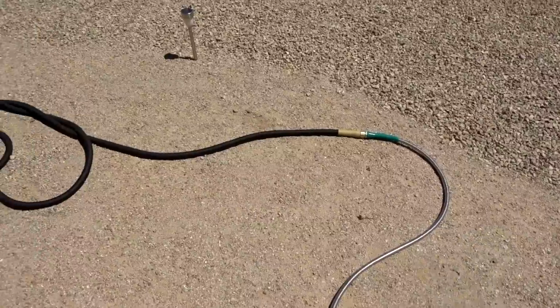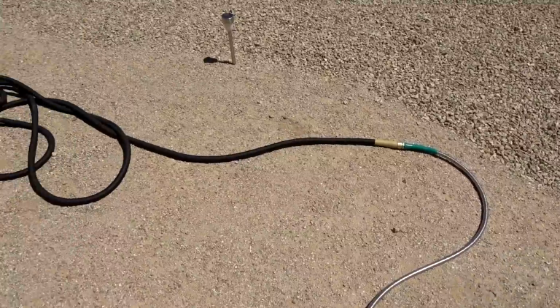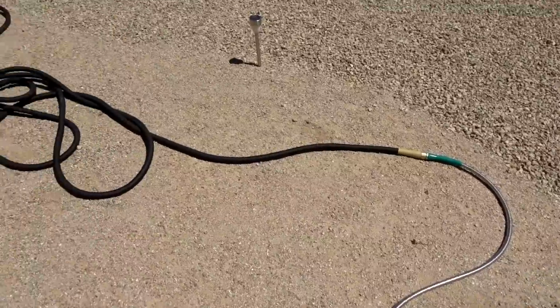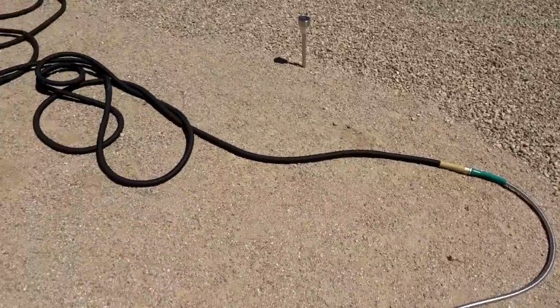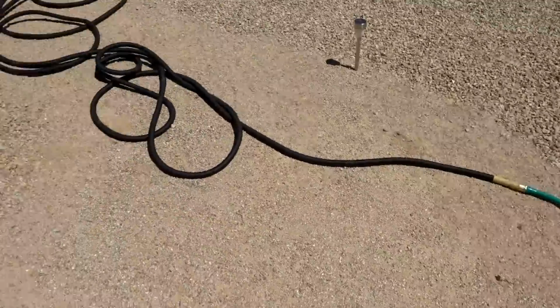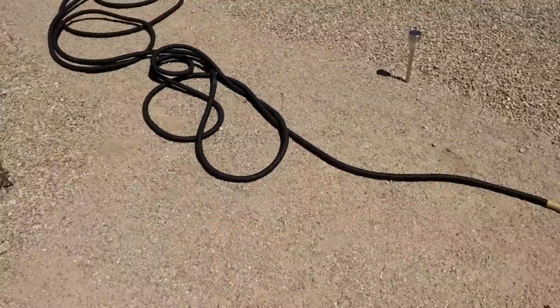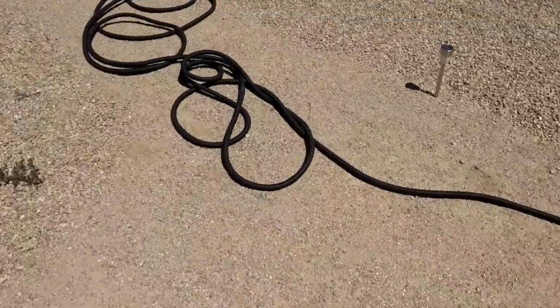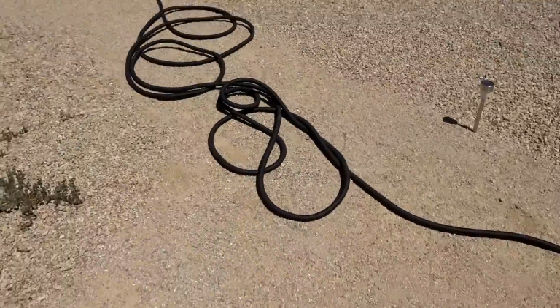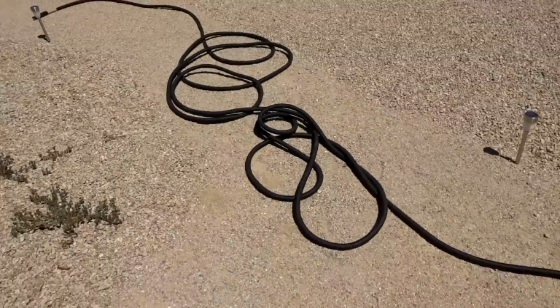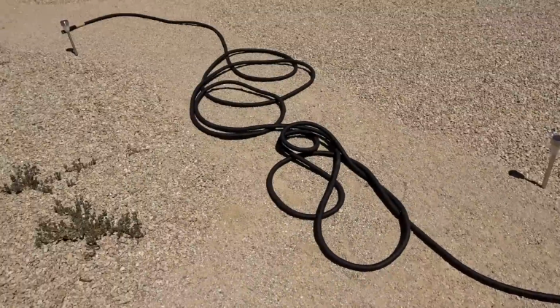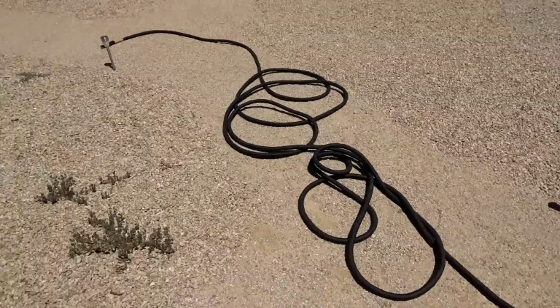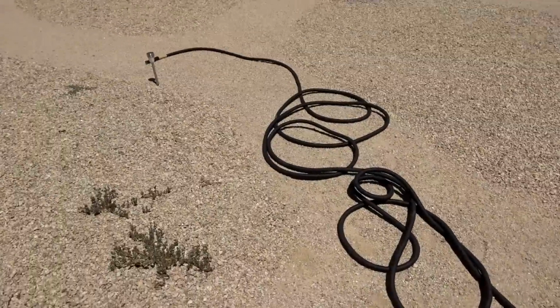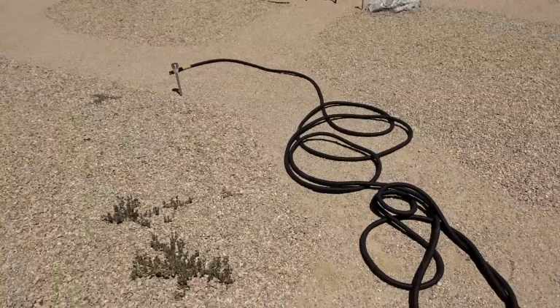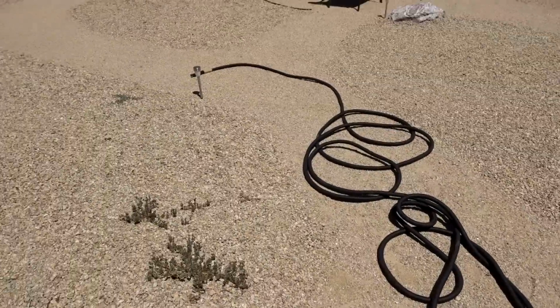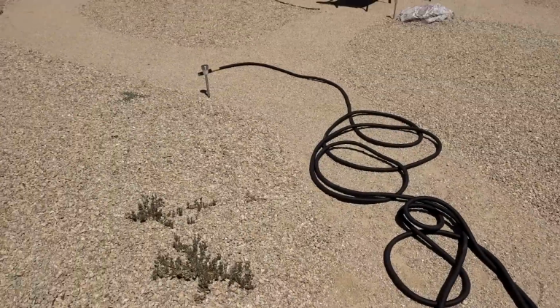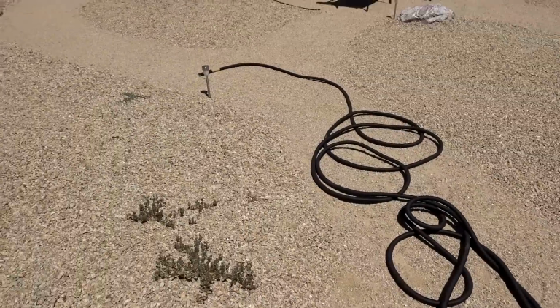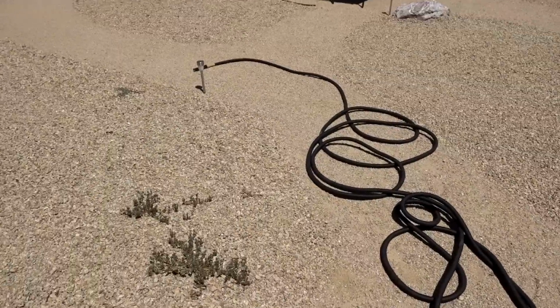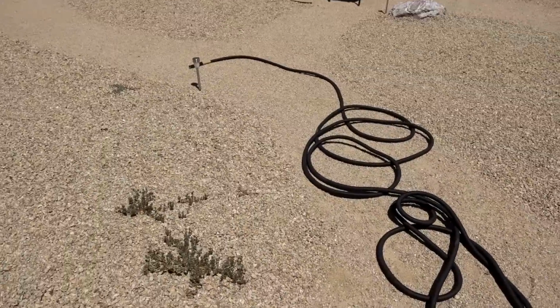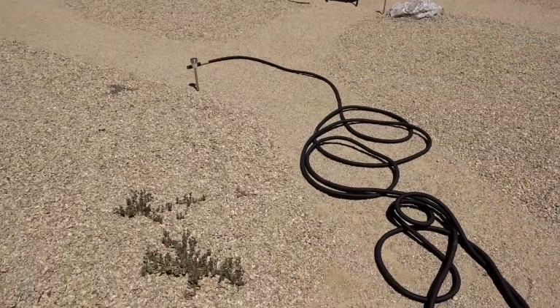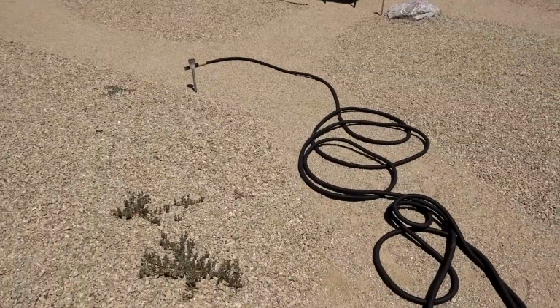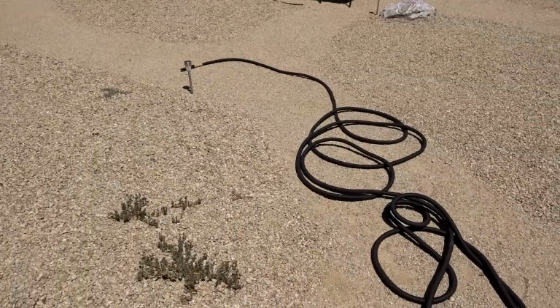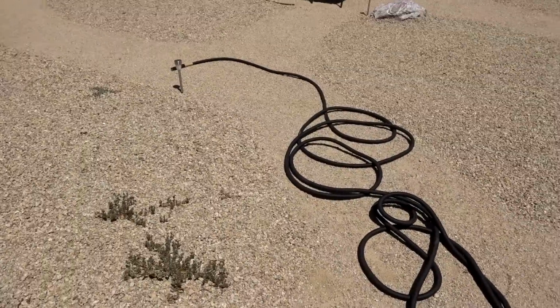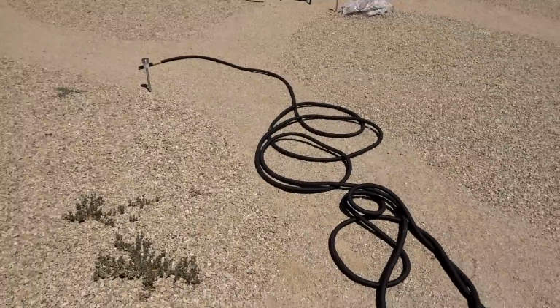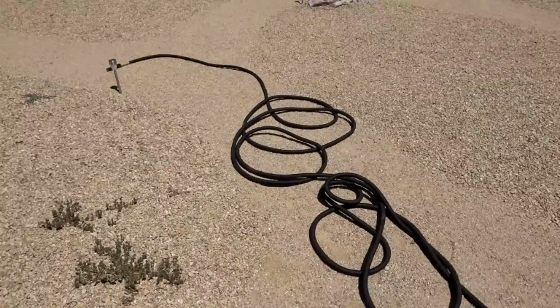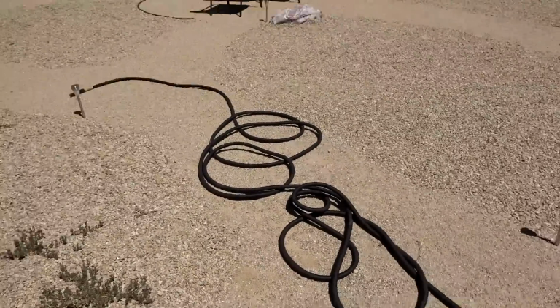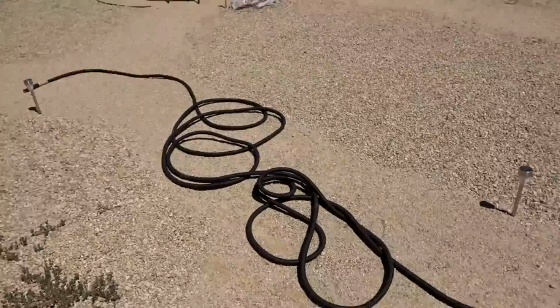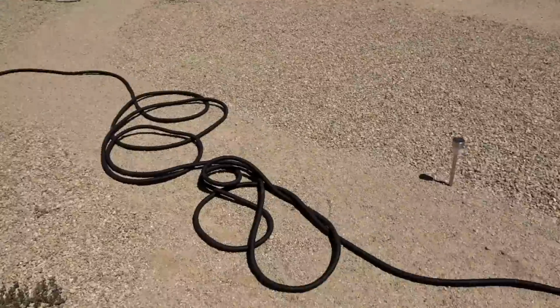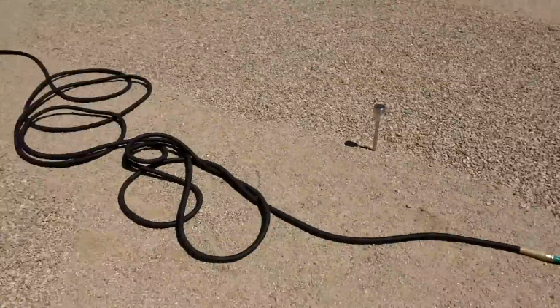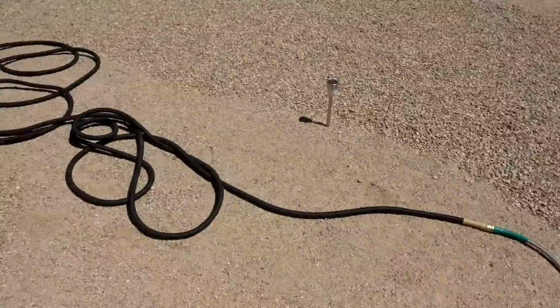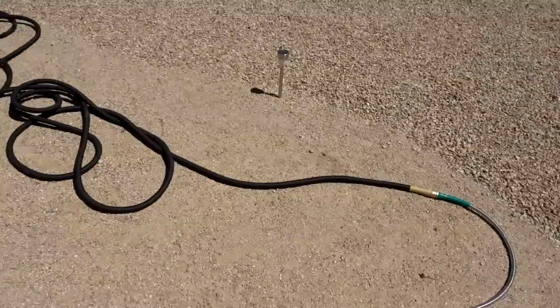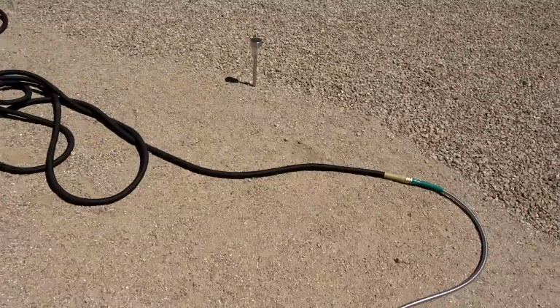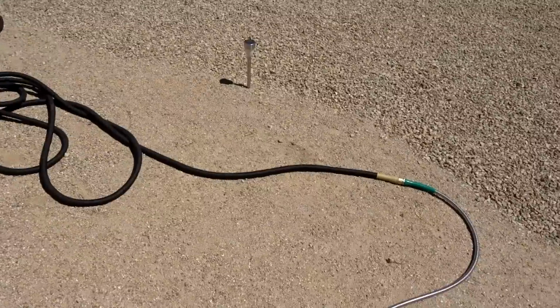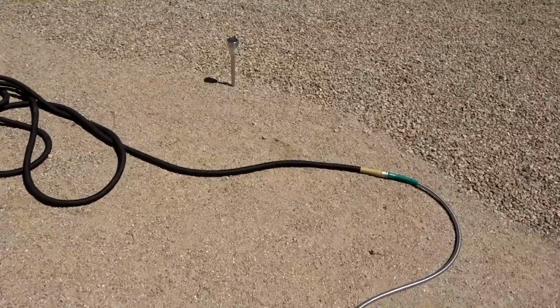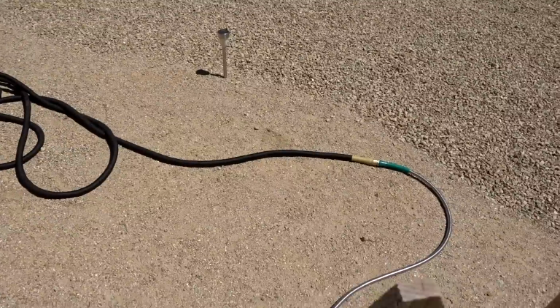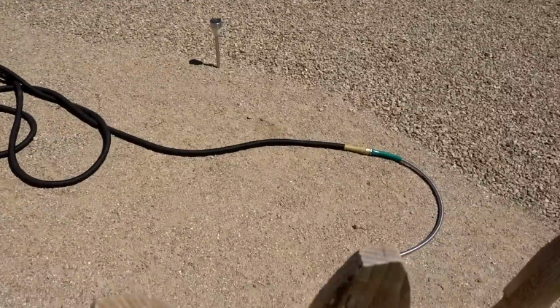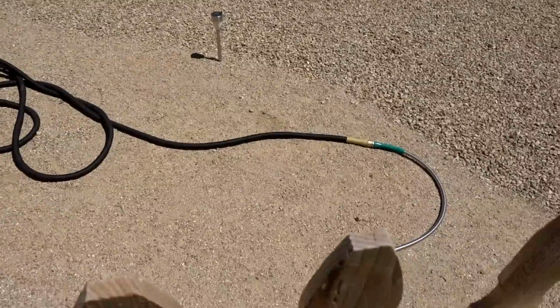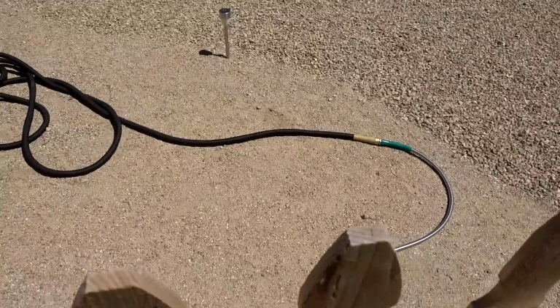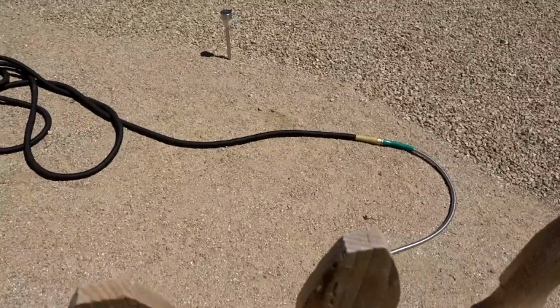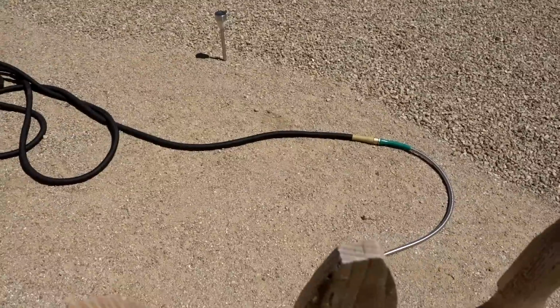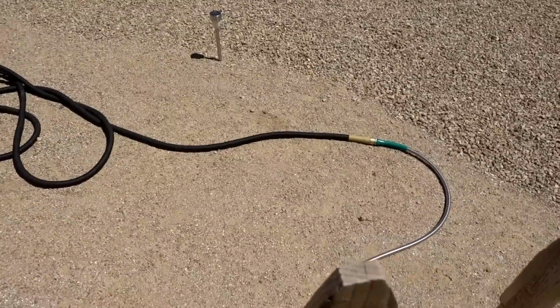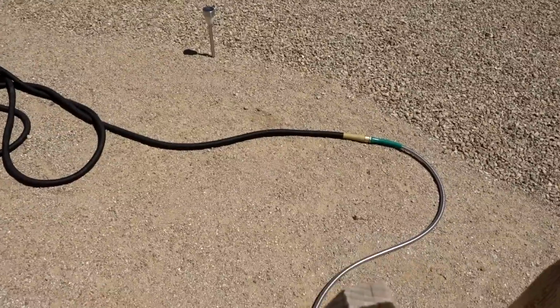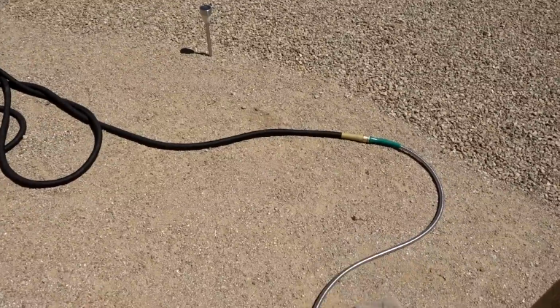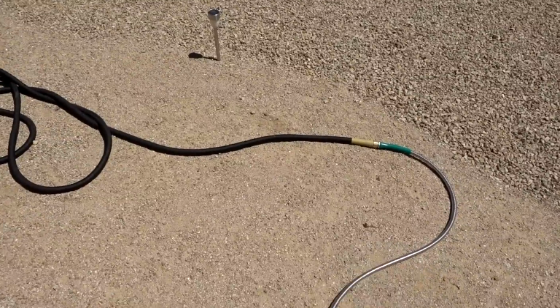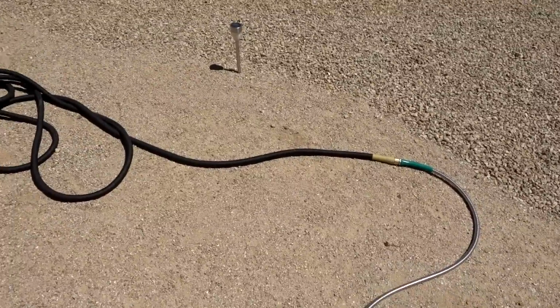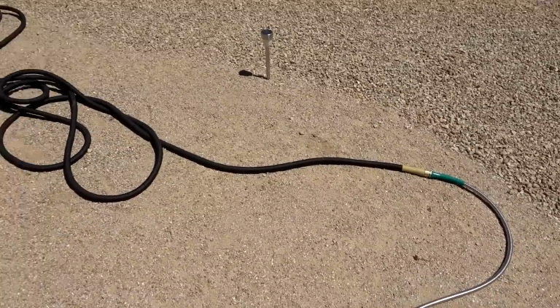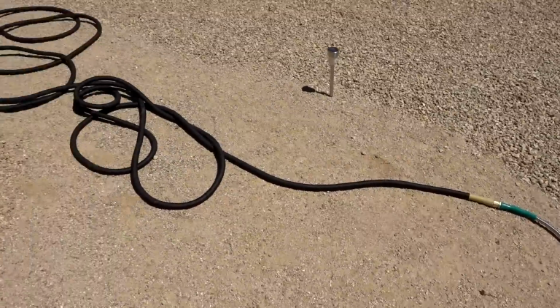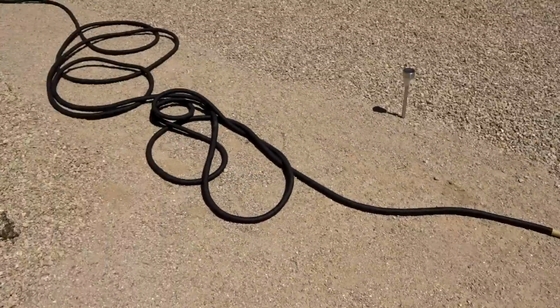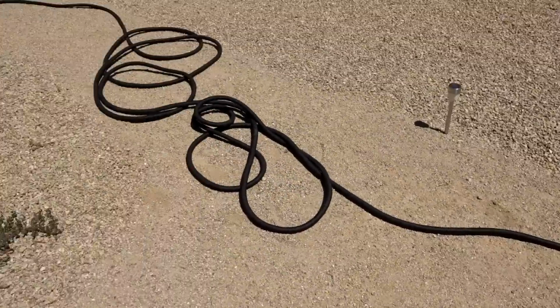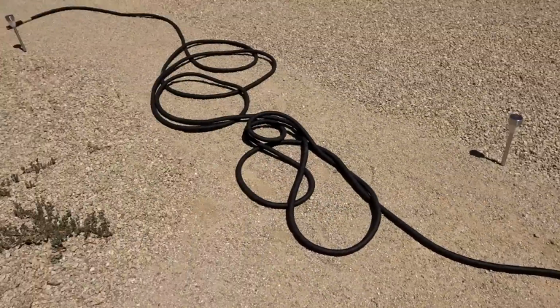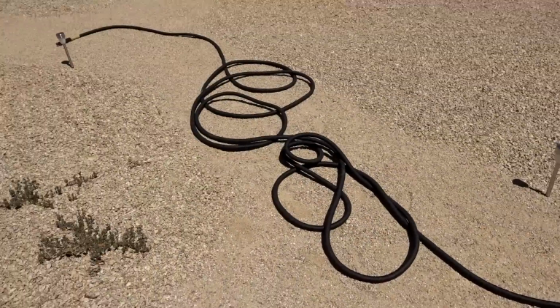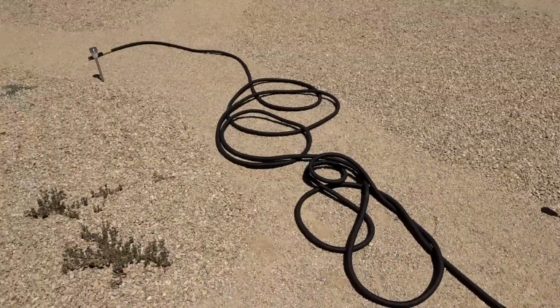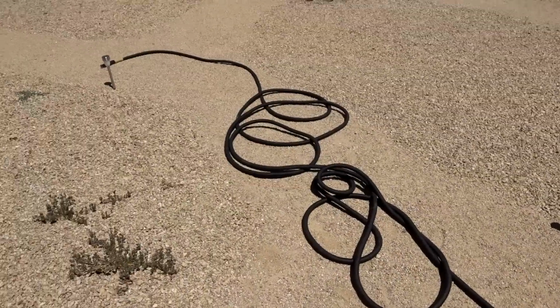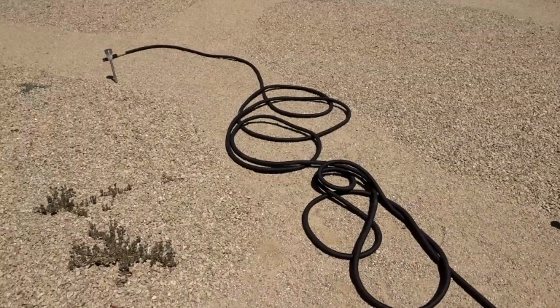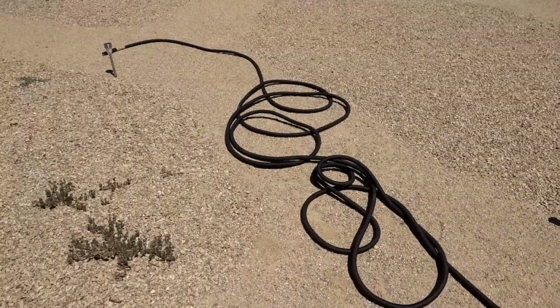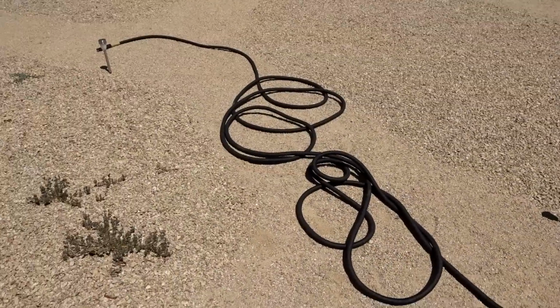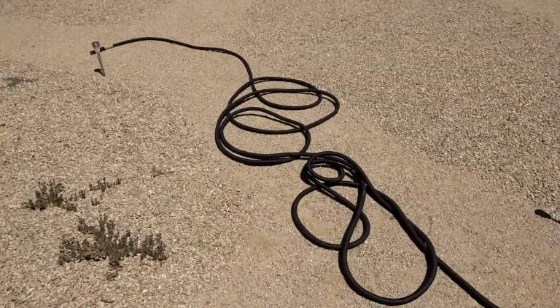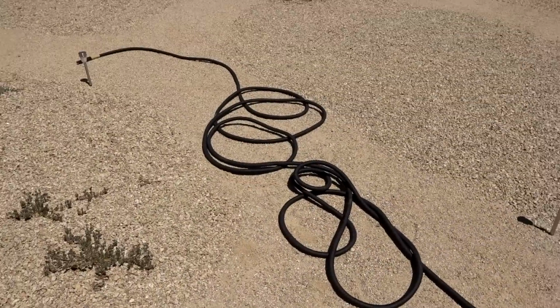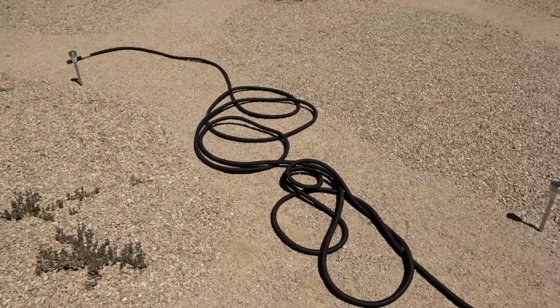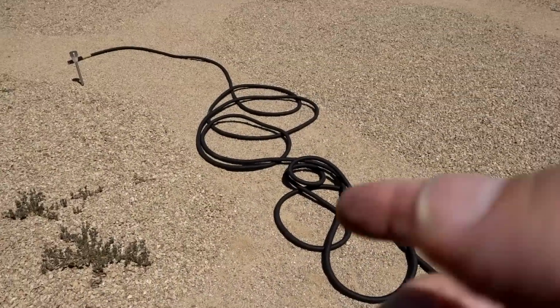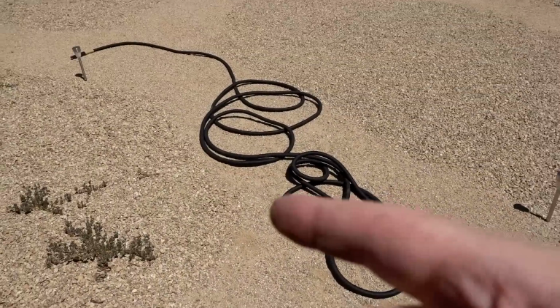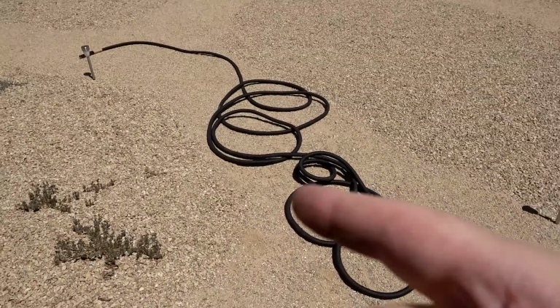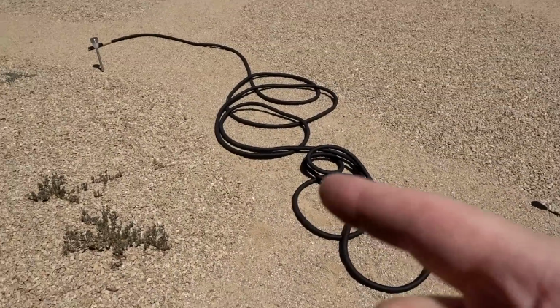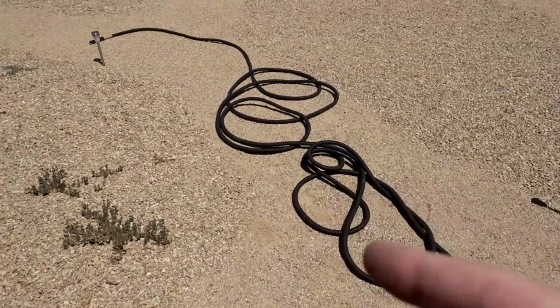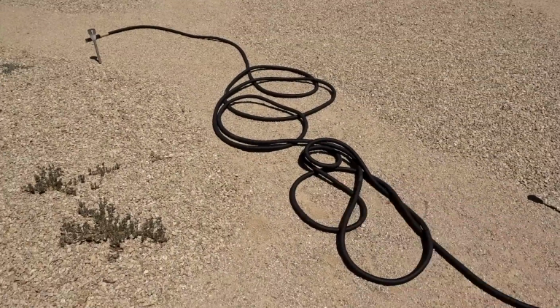It is now under pressure out in the sun. I'm just going to leave it there and check on it every hour or so to see how it does.